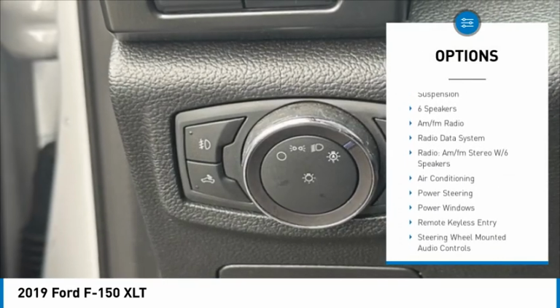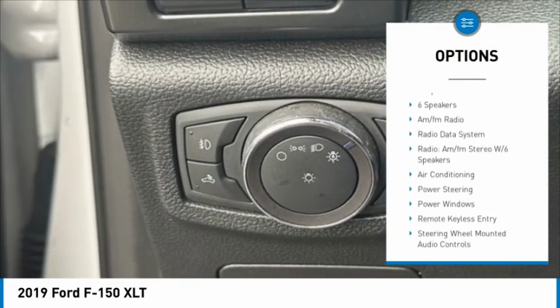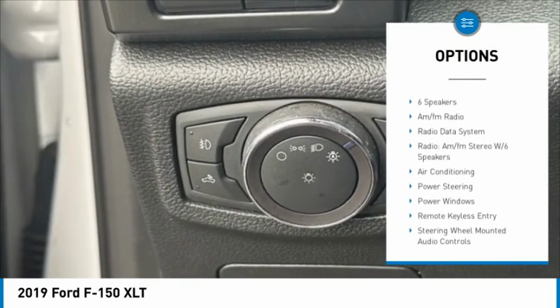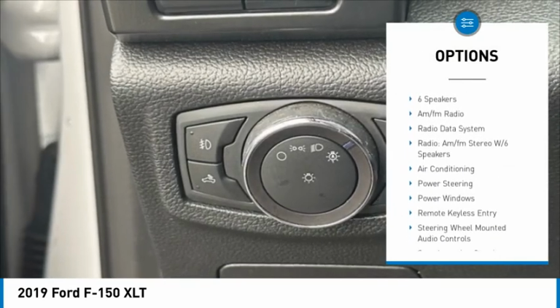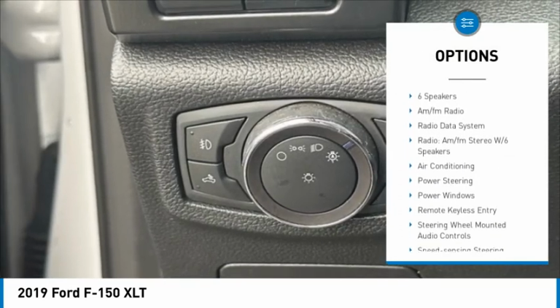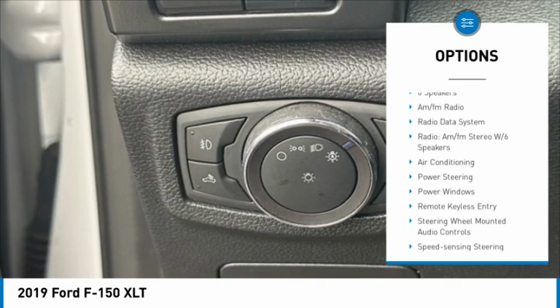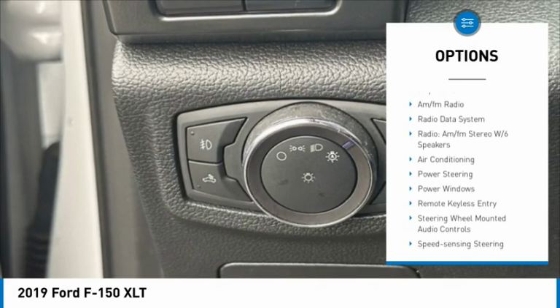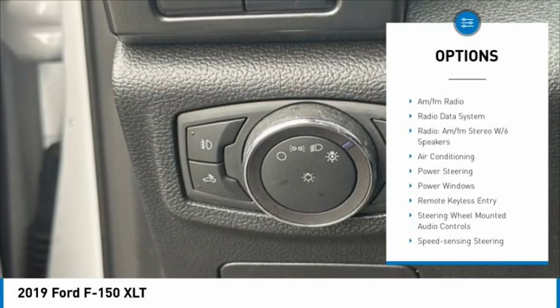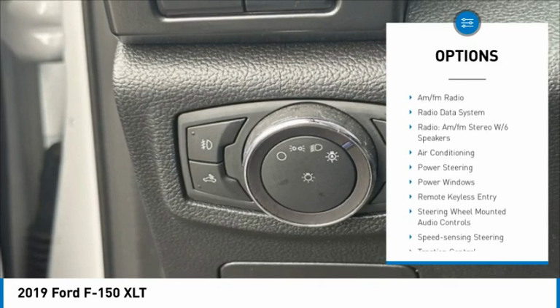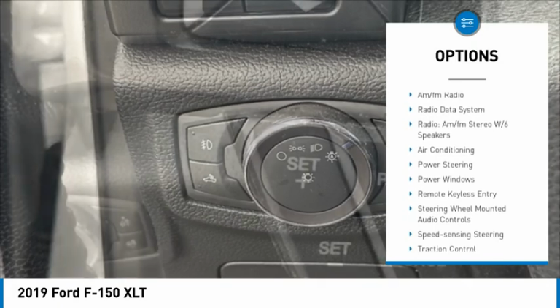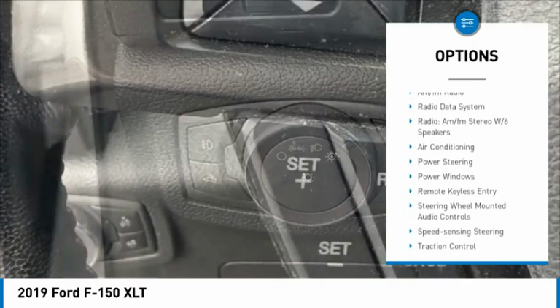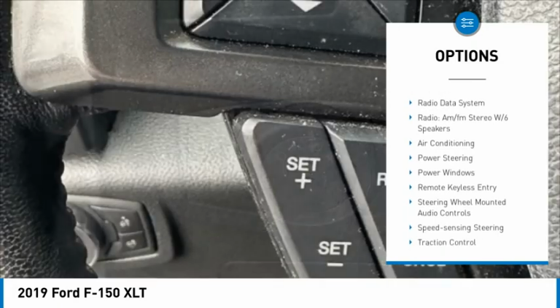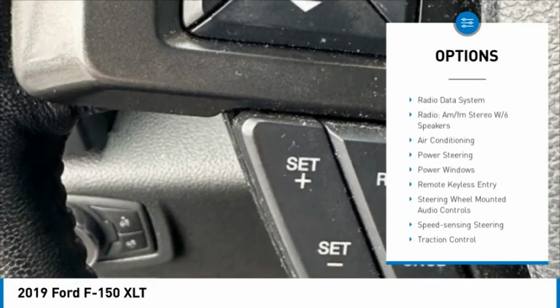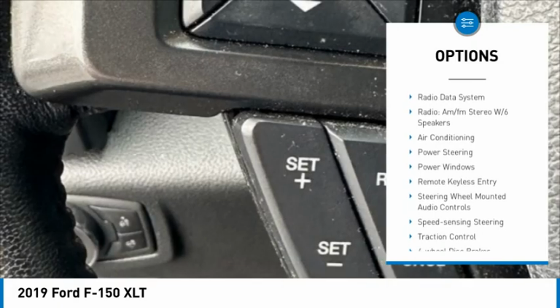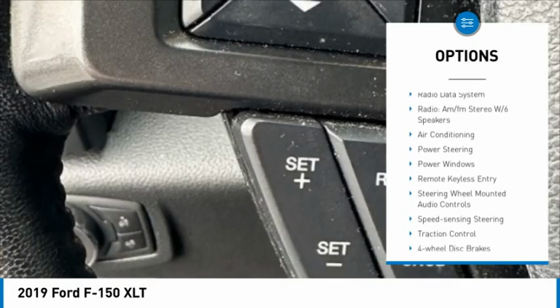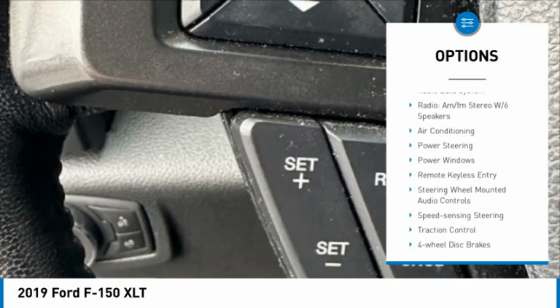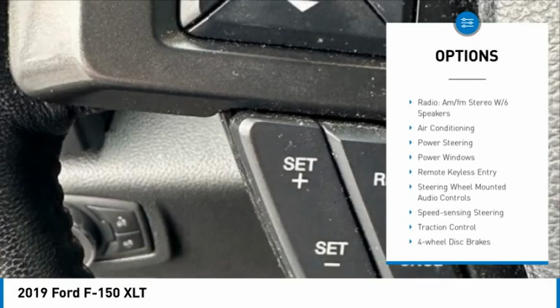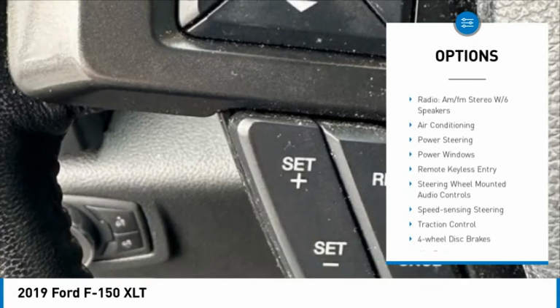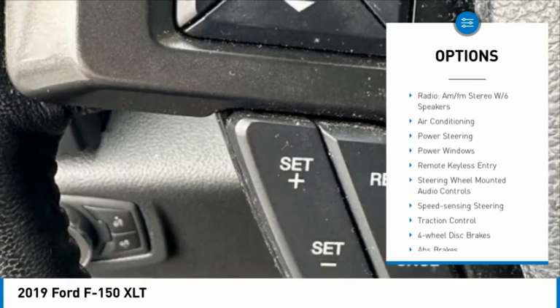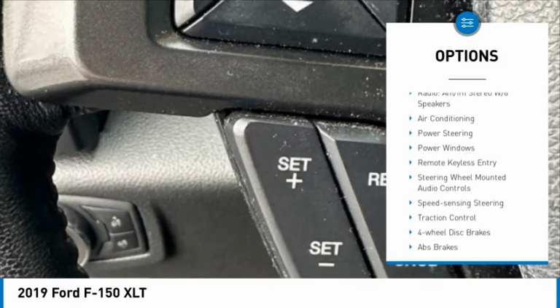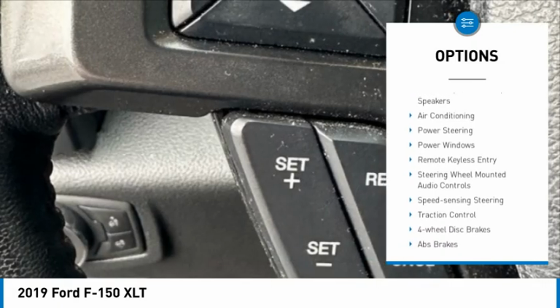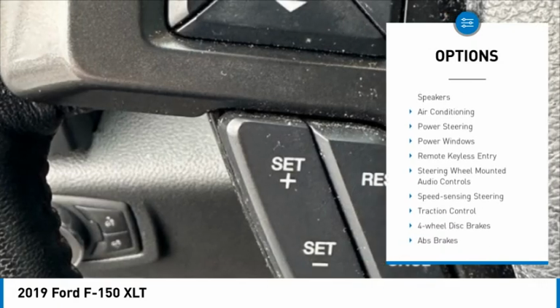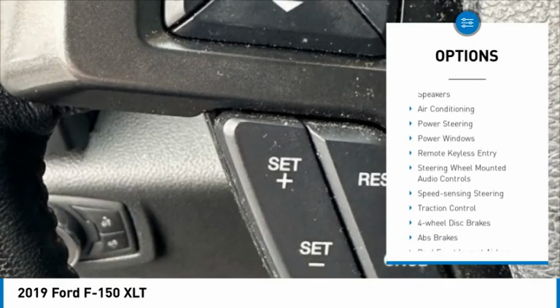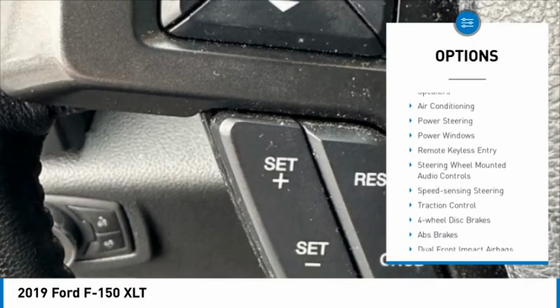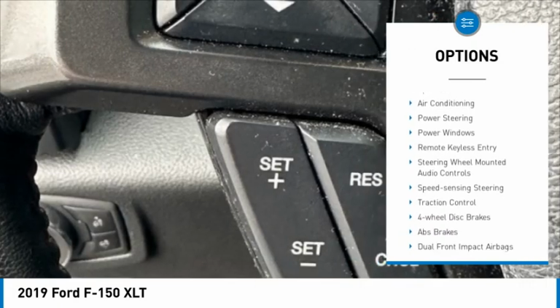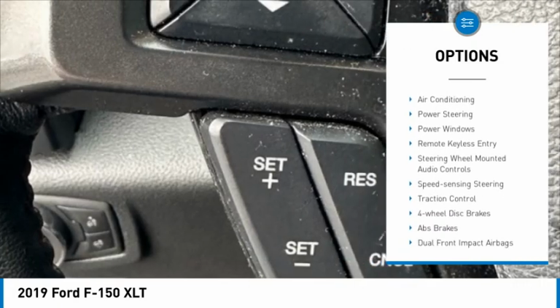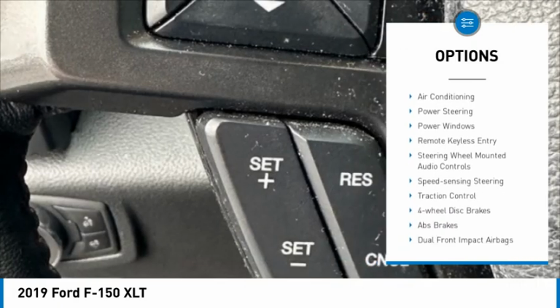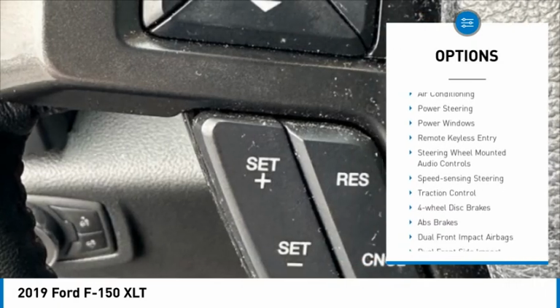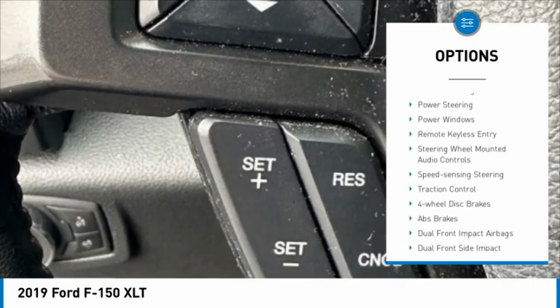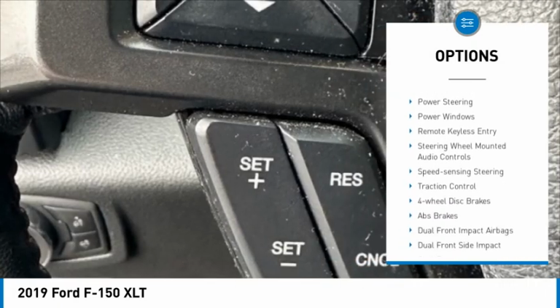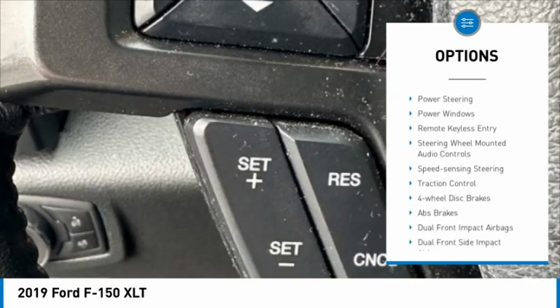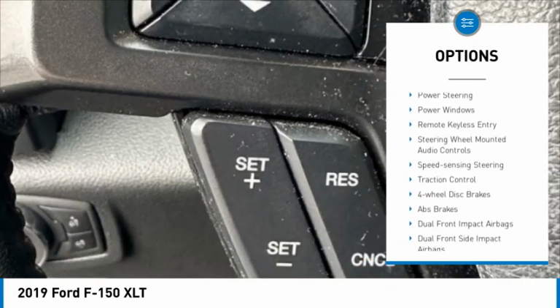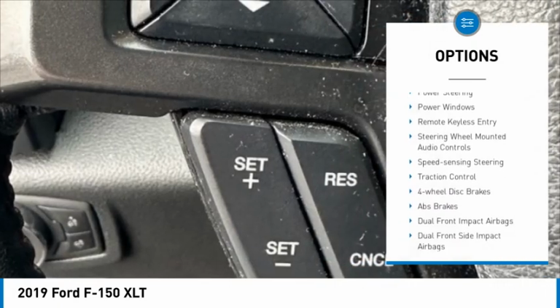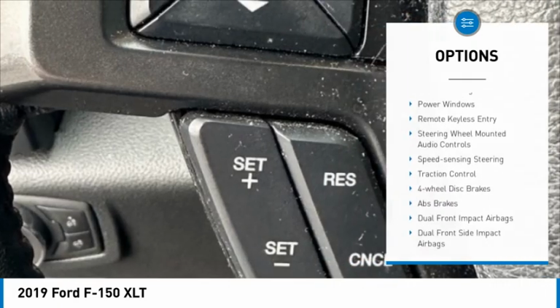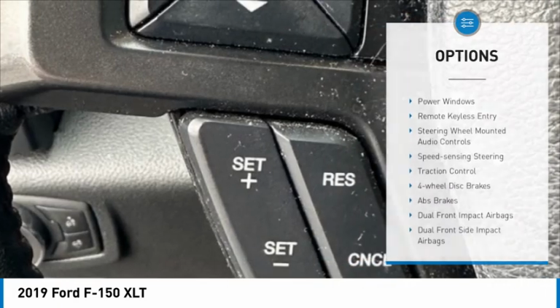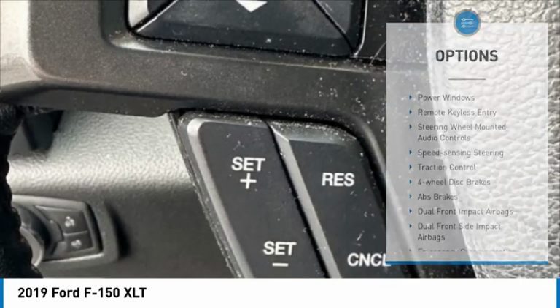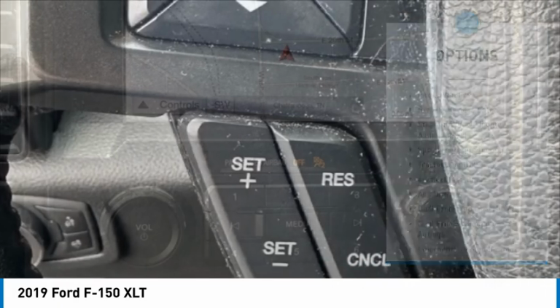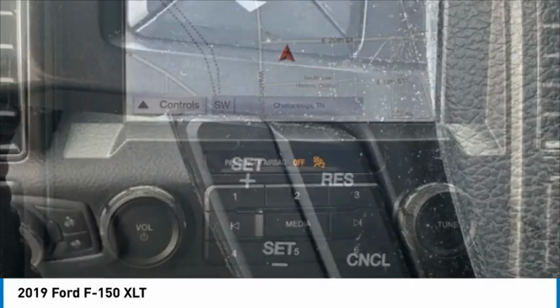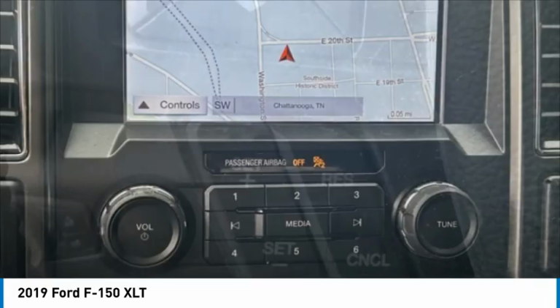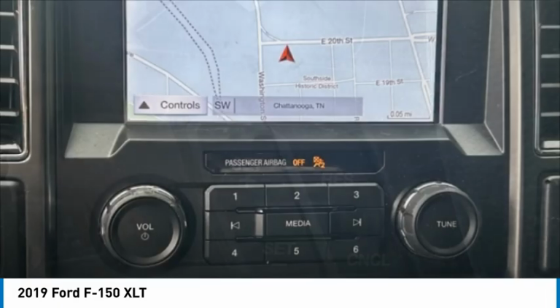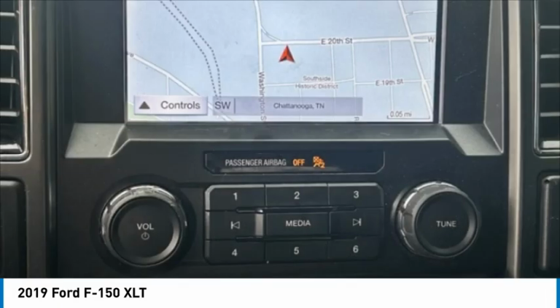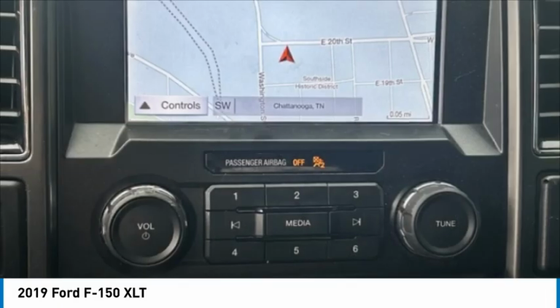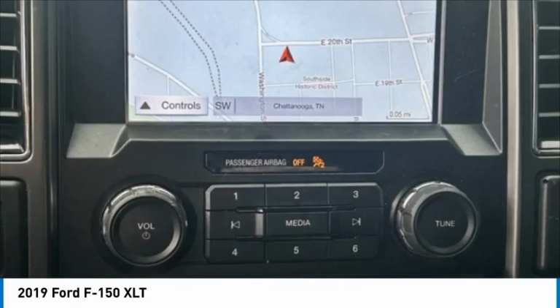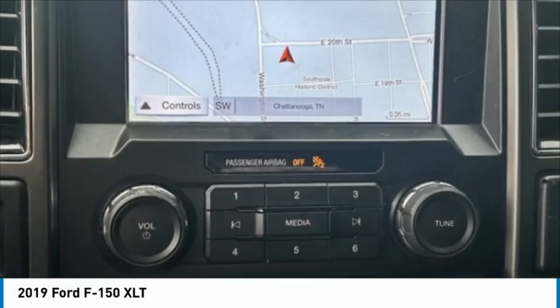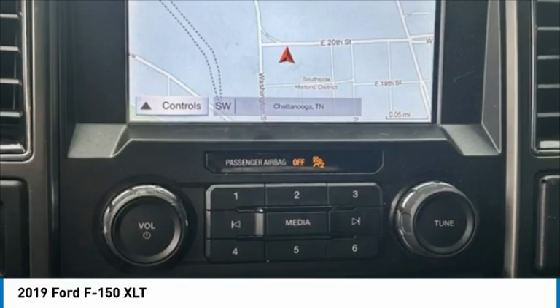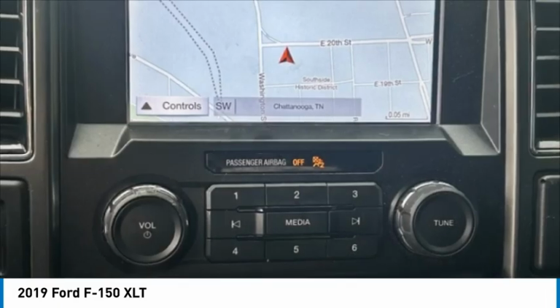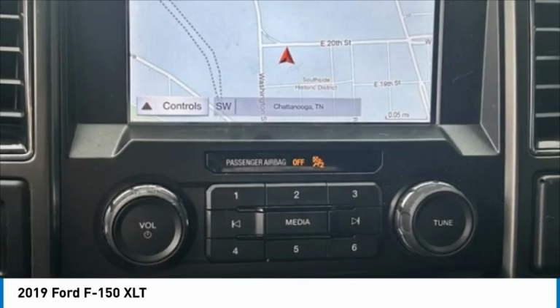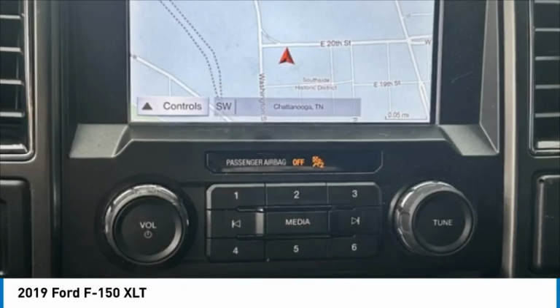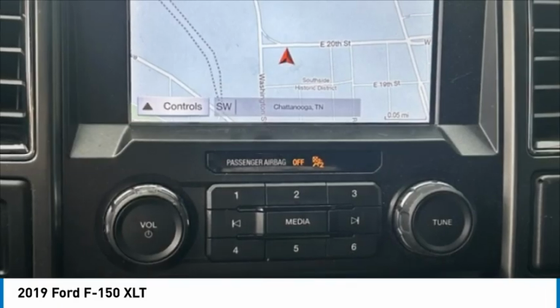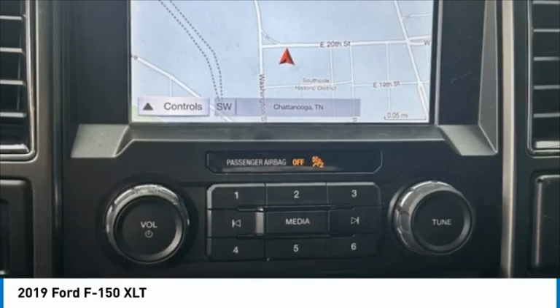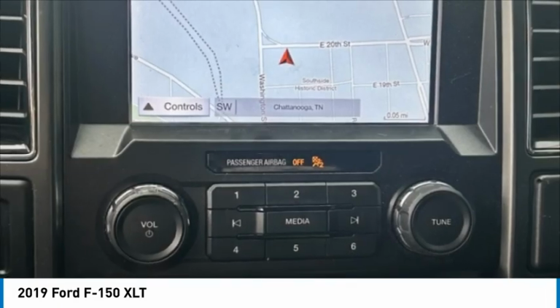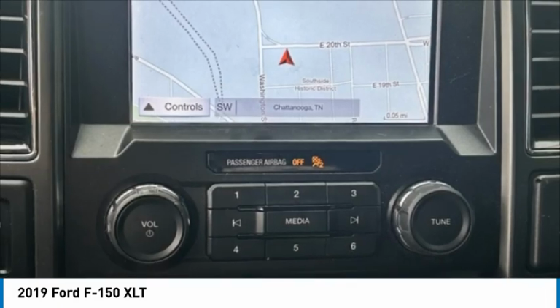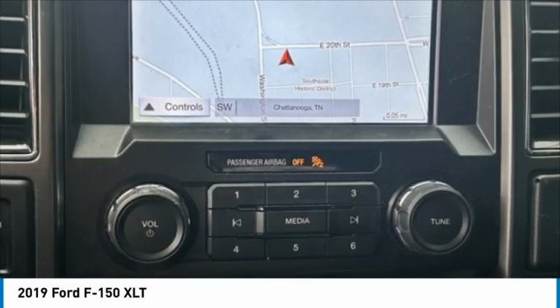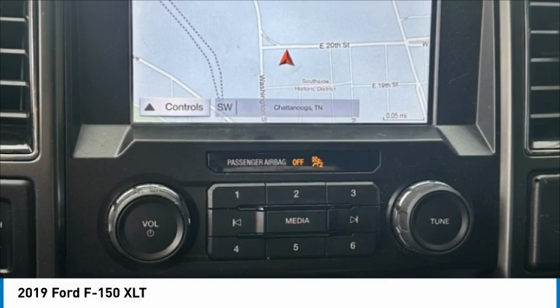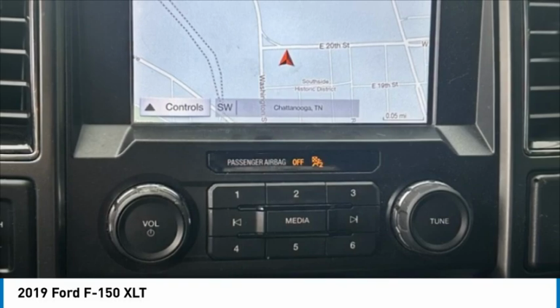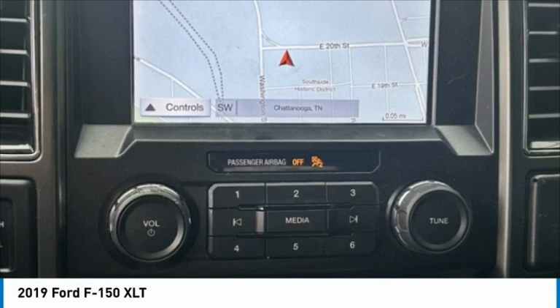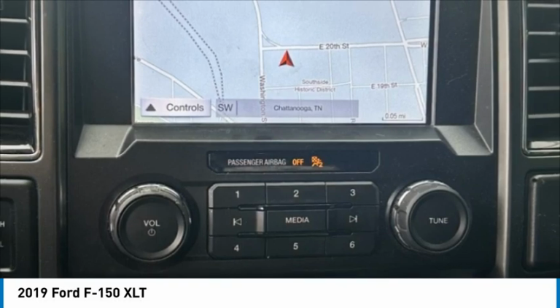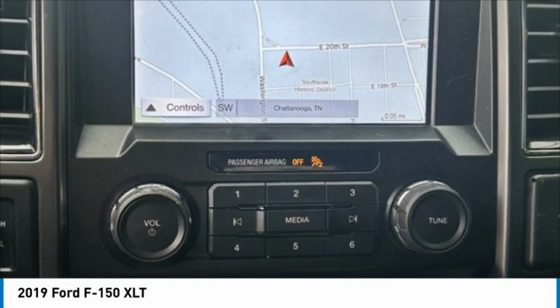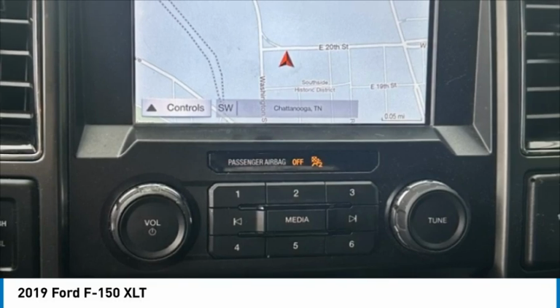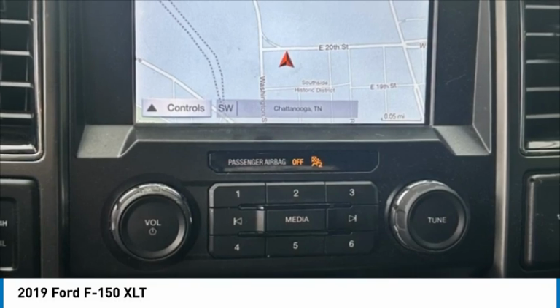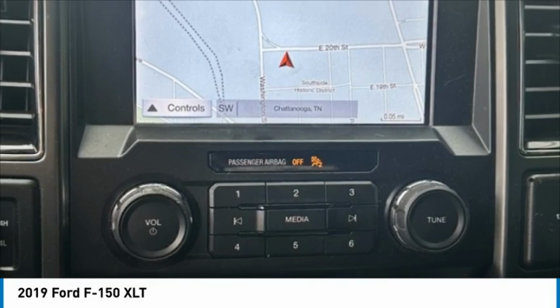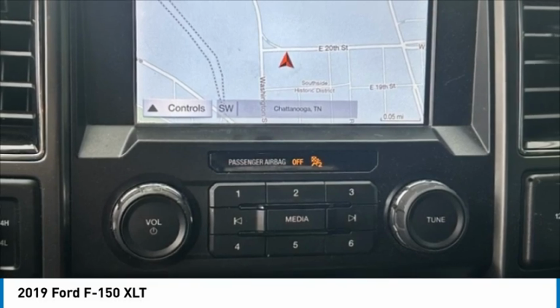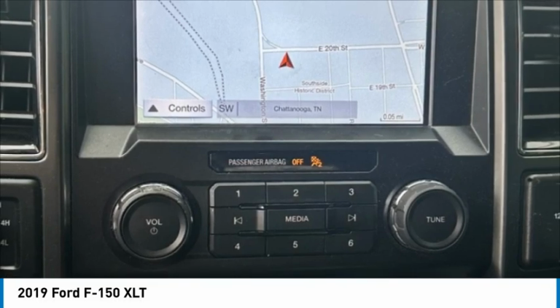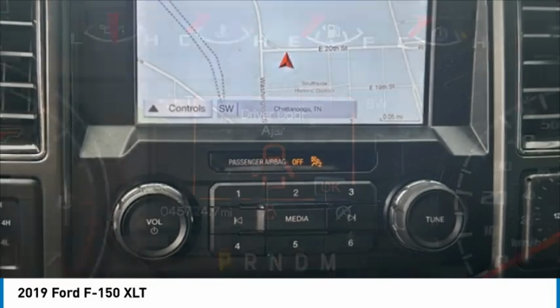Remote keyless entry, rear-step bumper, fog lights, four-wheel disc brakes, and front wheel independent suspension.